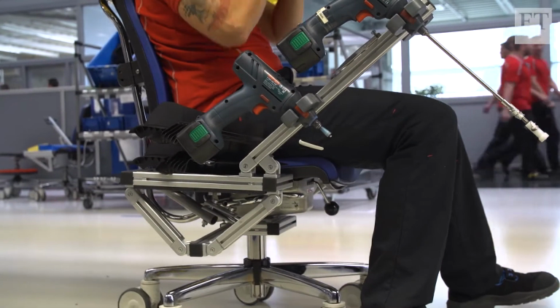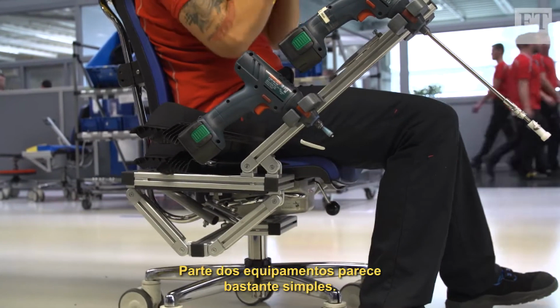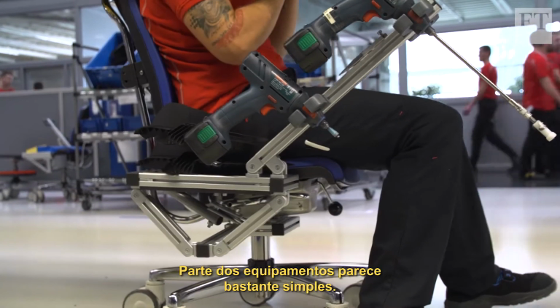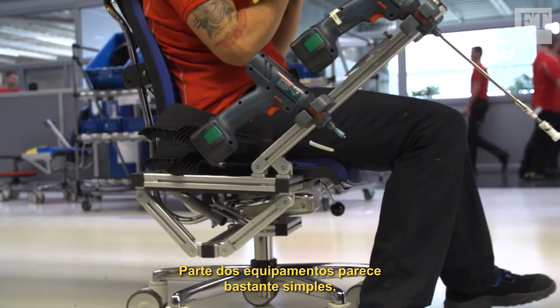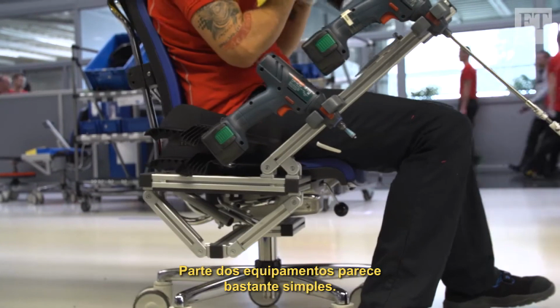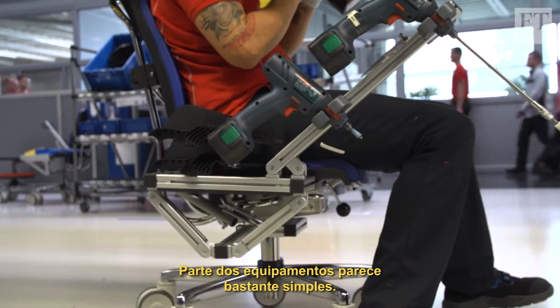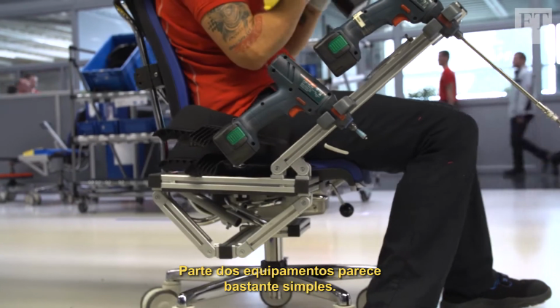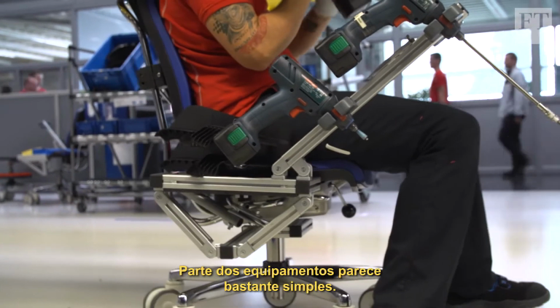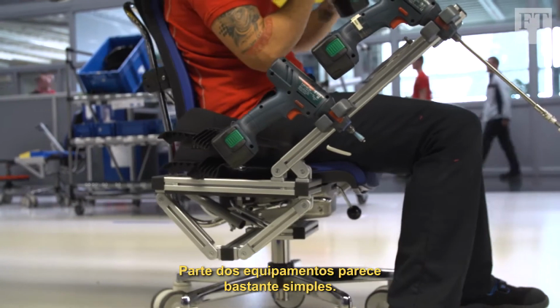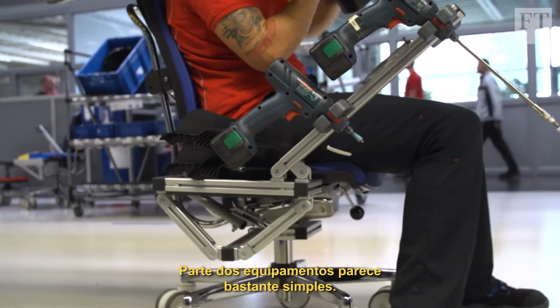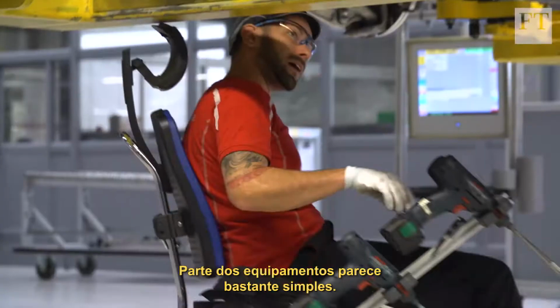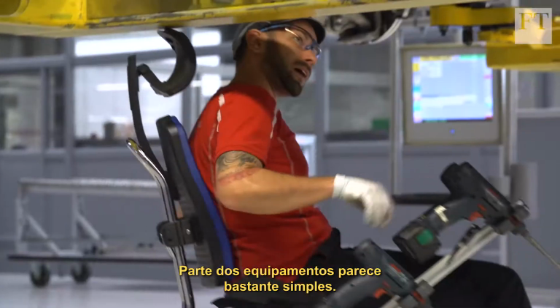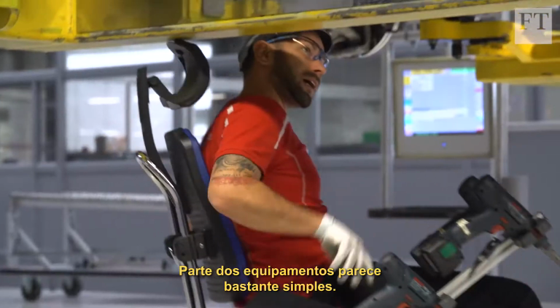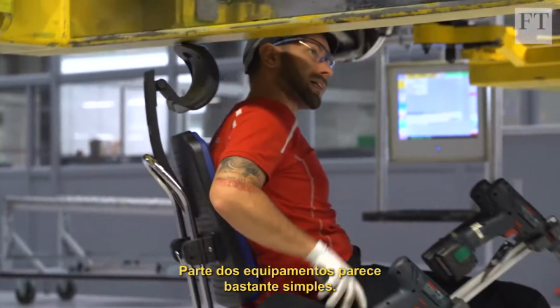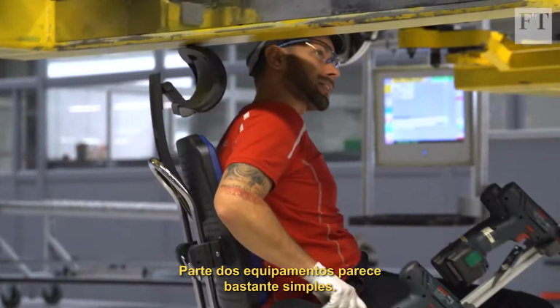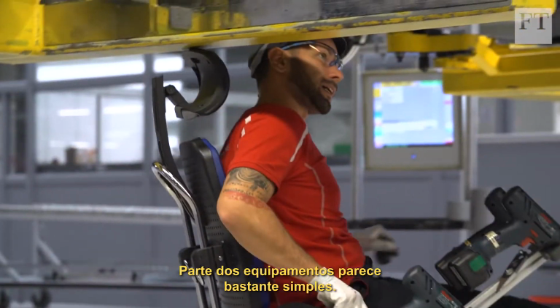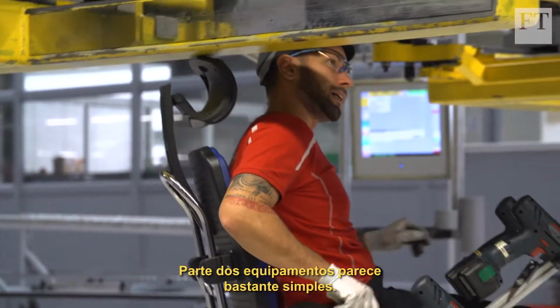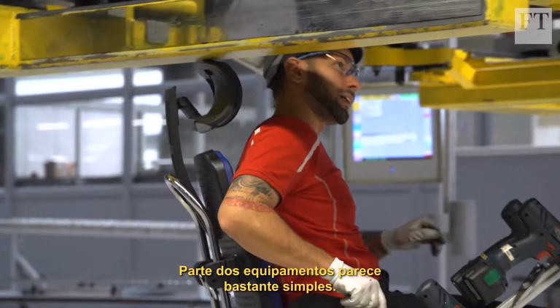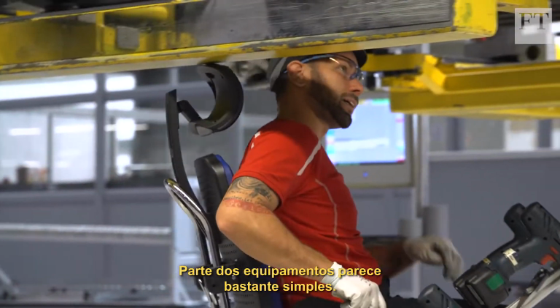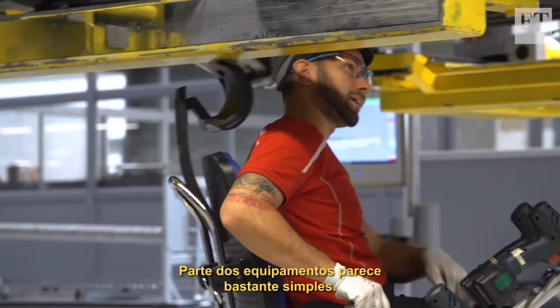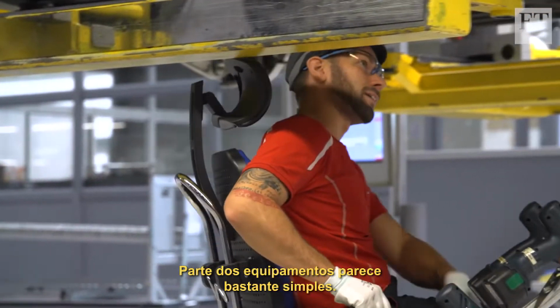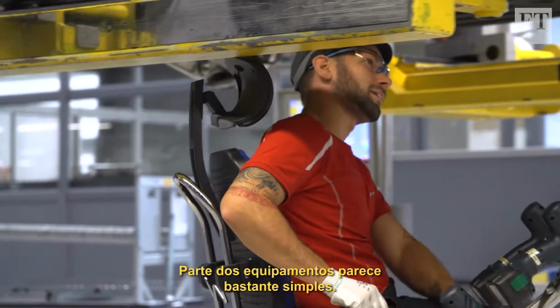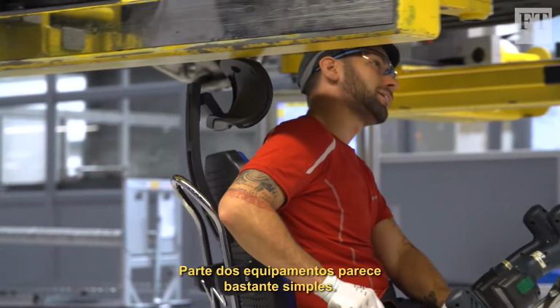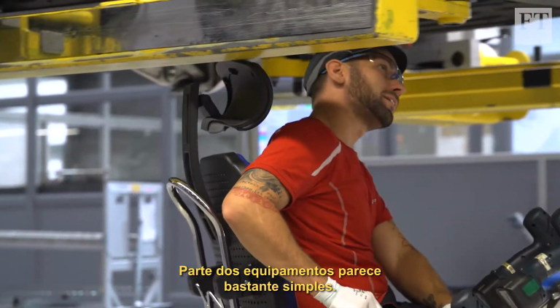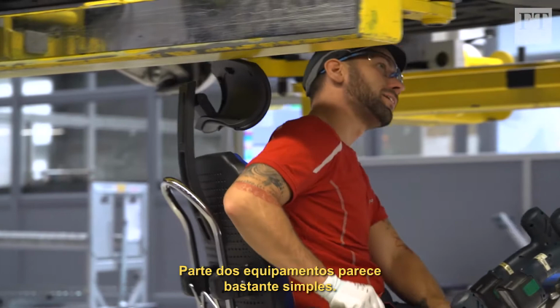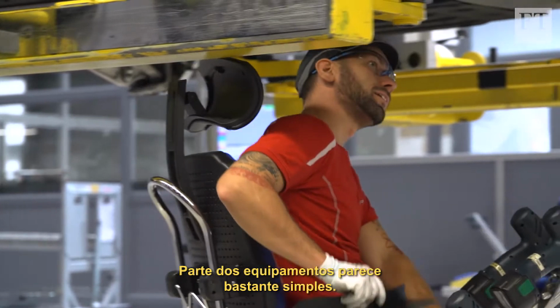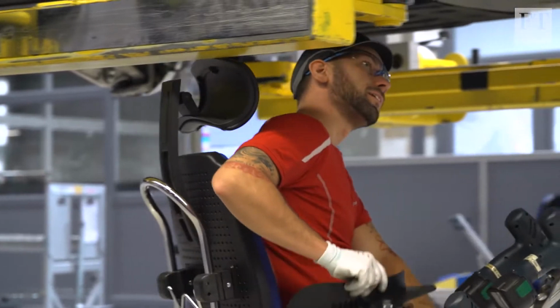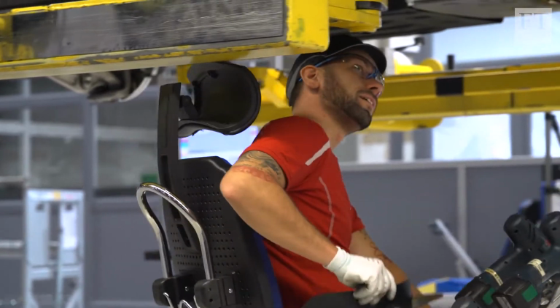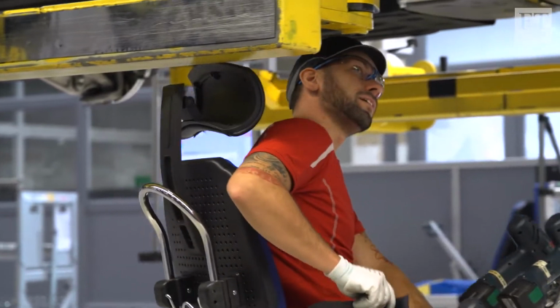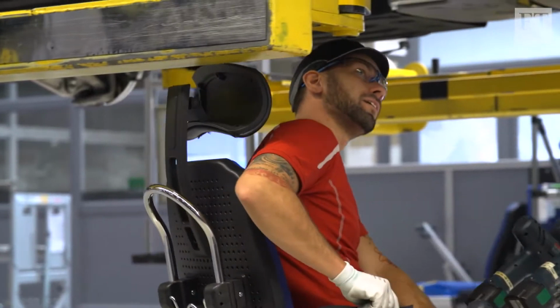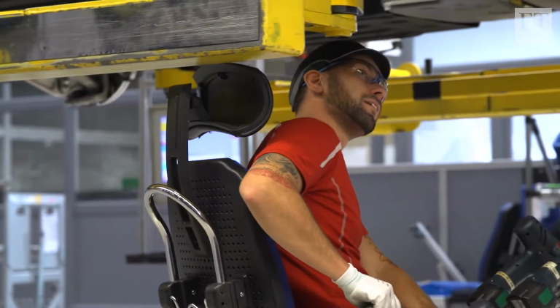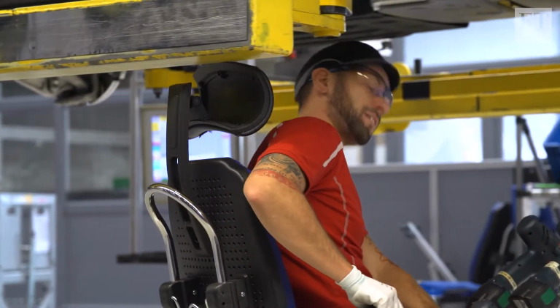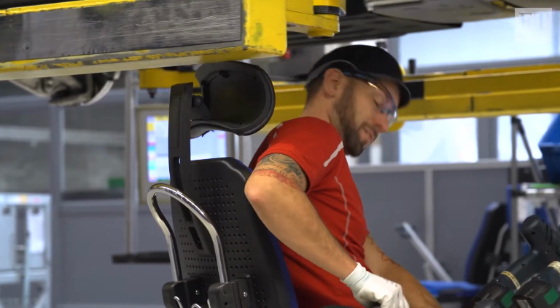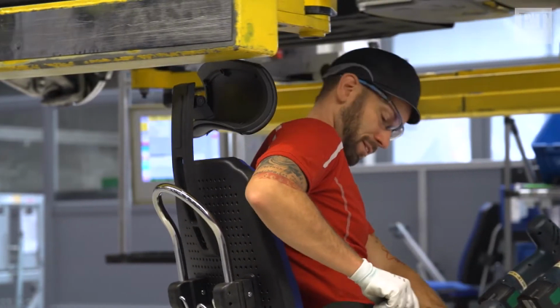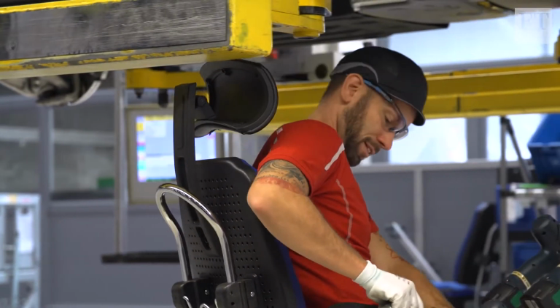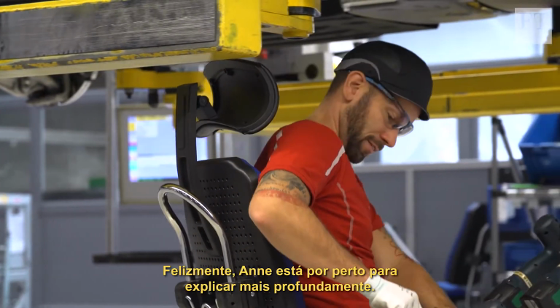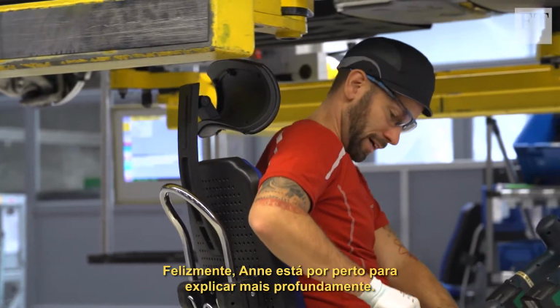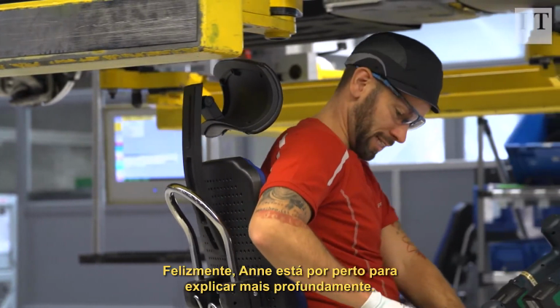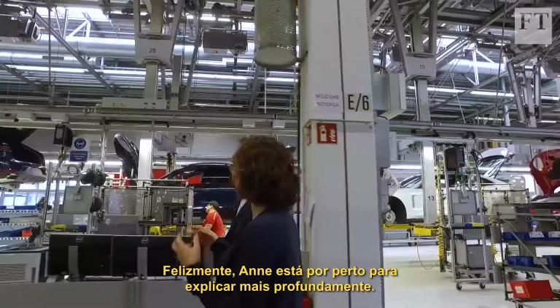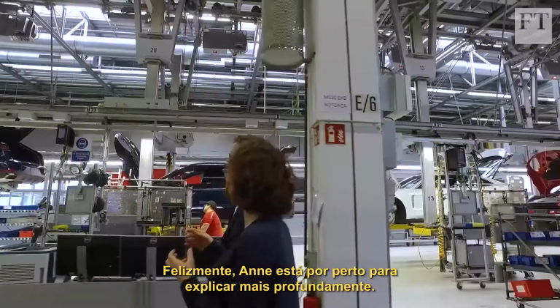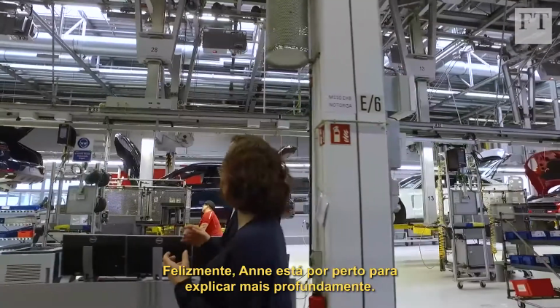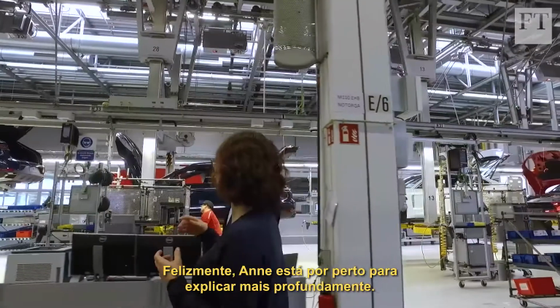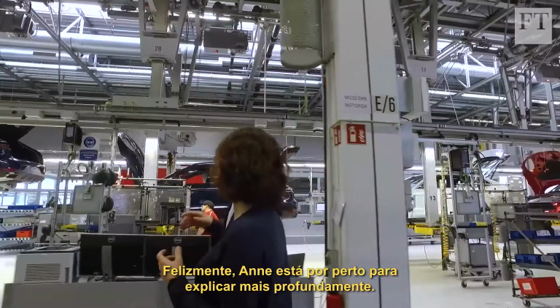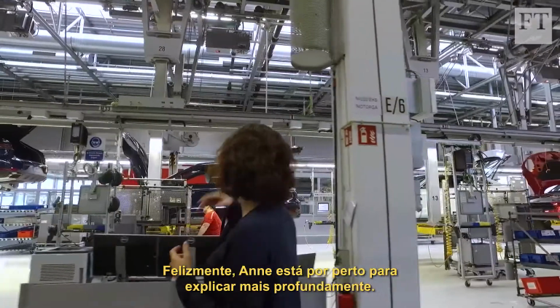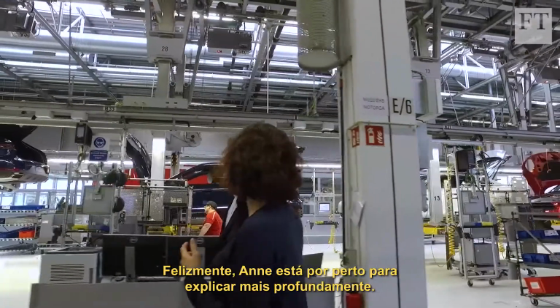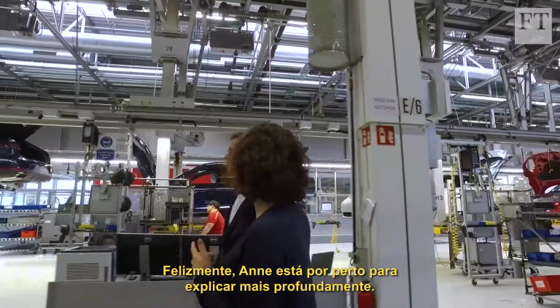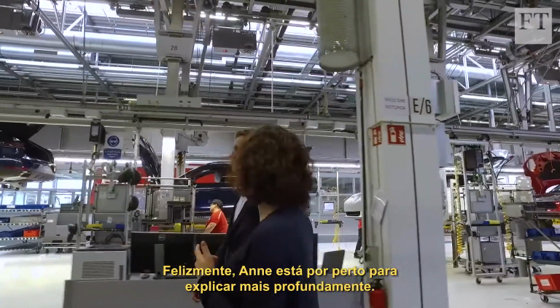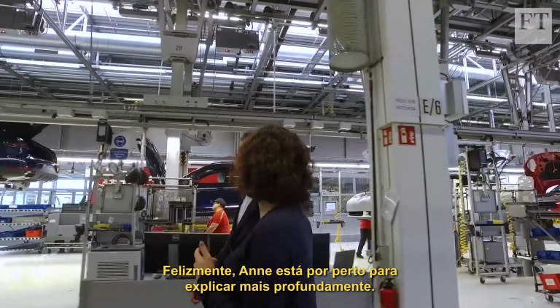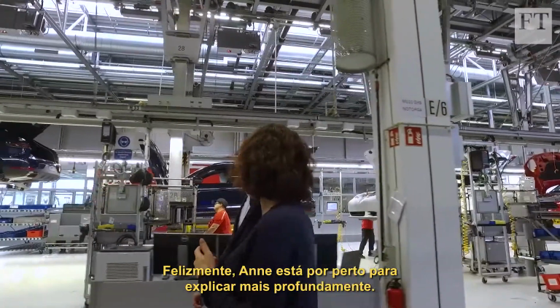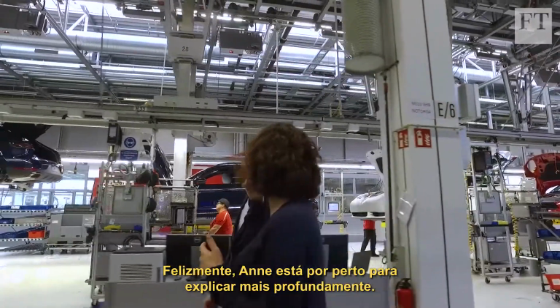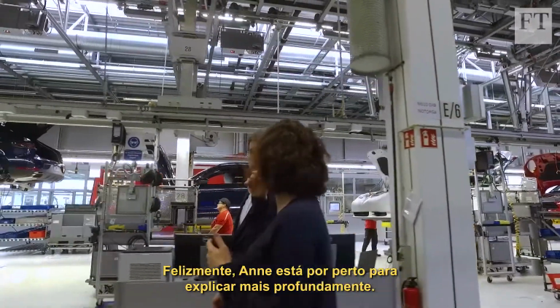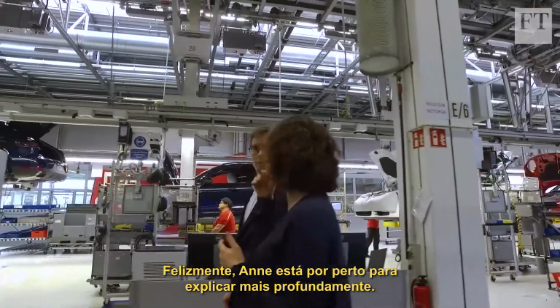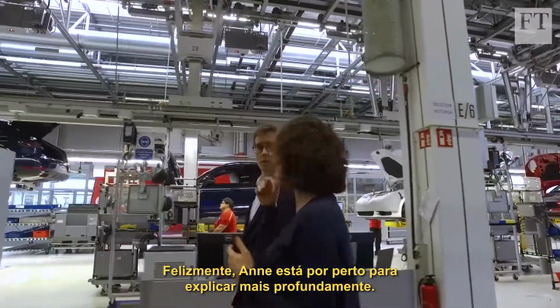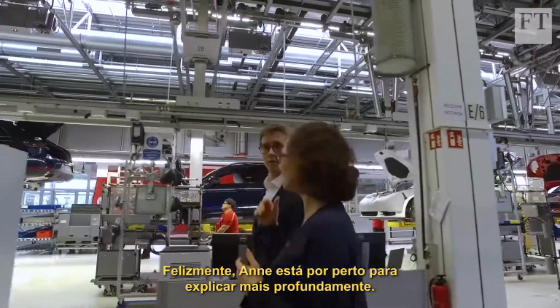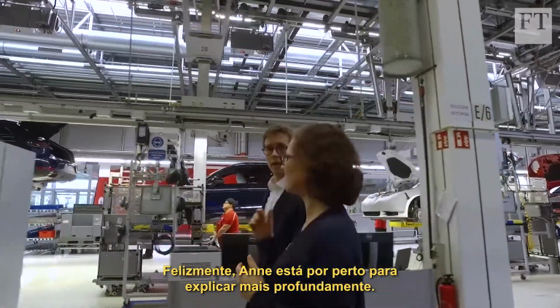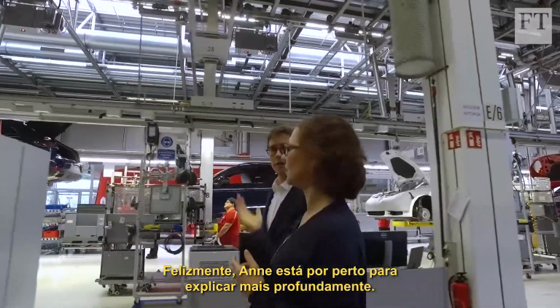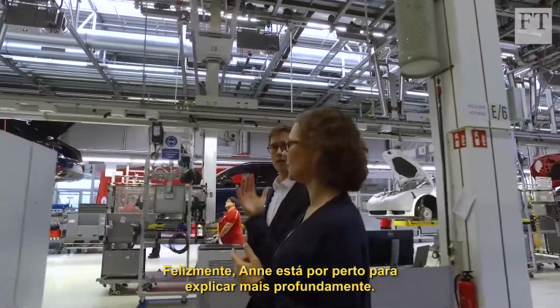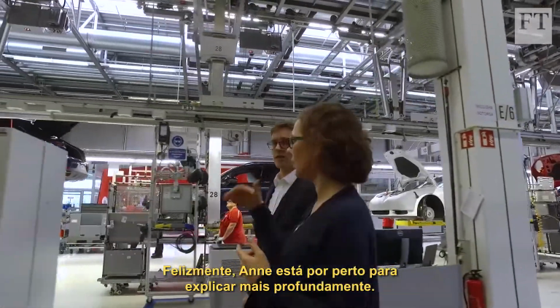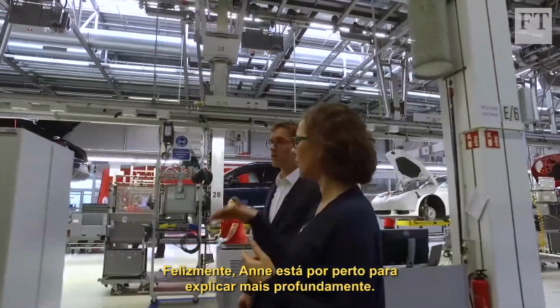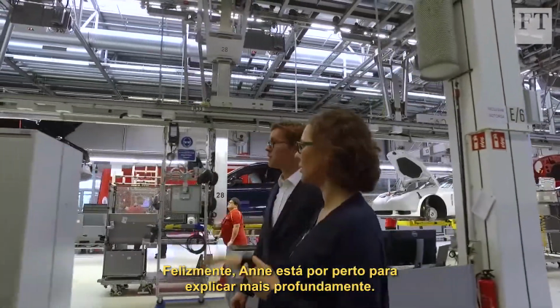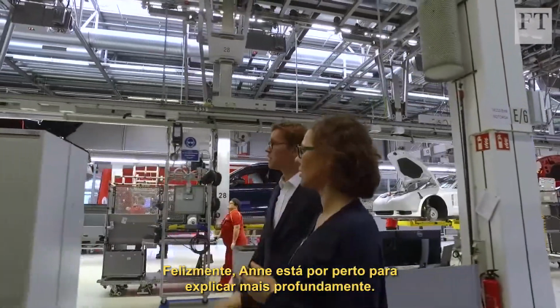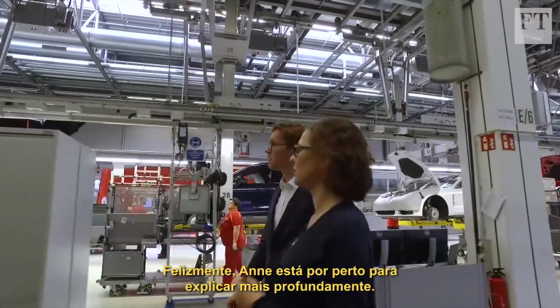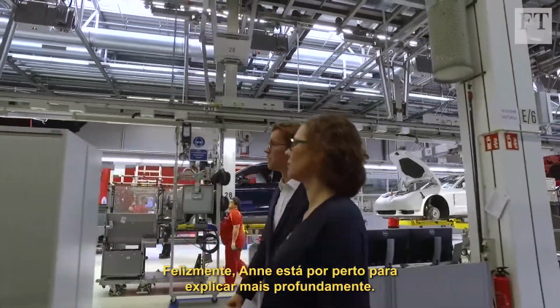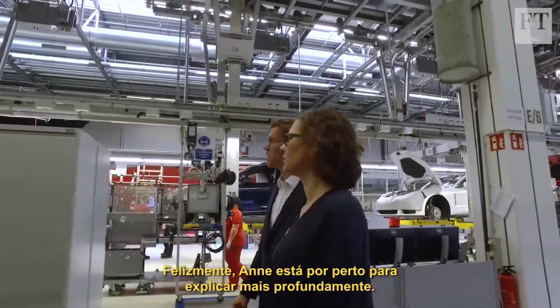Some of the equipment looks deceptively simple. Fortunately, Anna is on hand to explain the deeper significance.